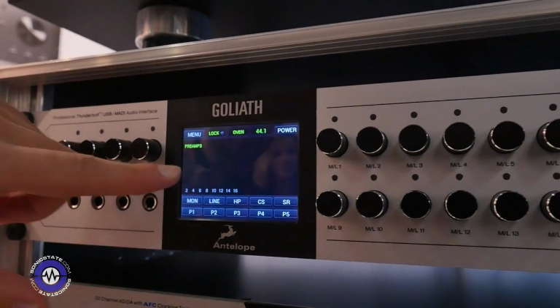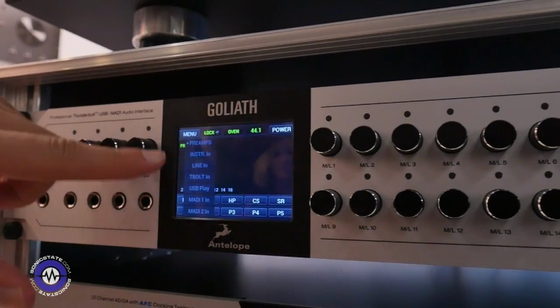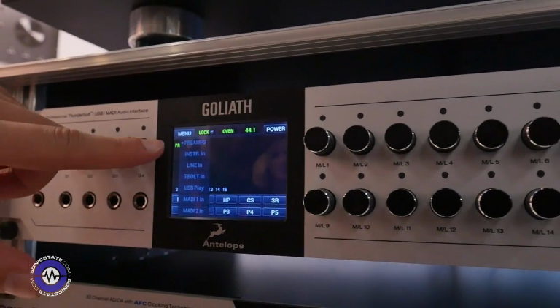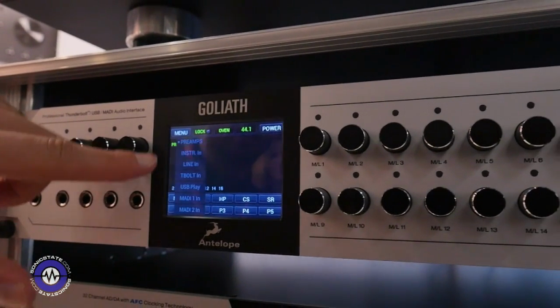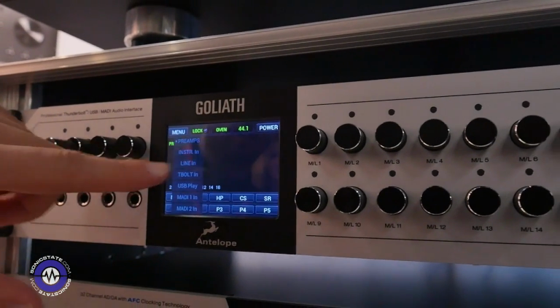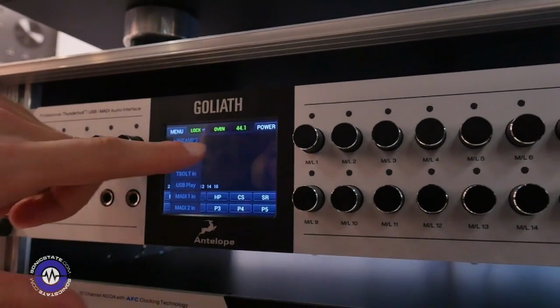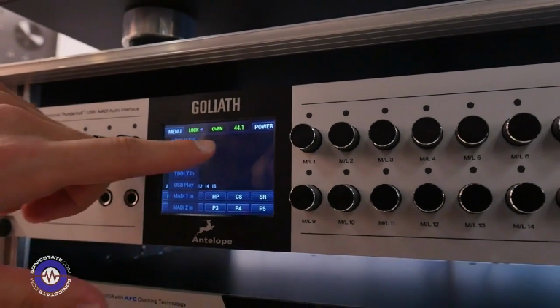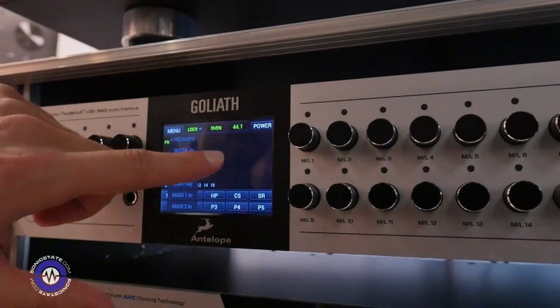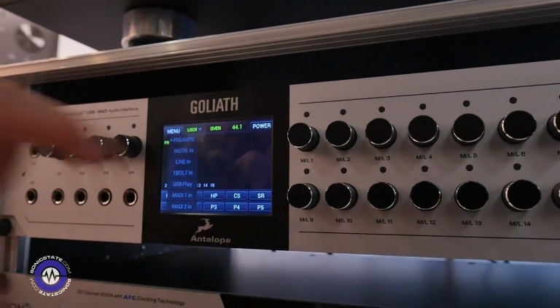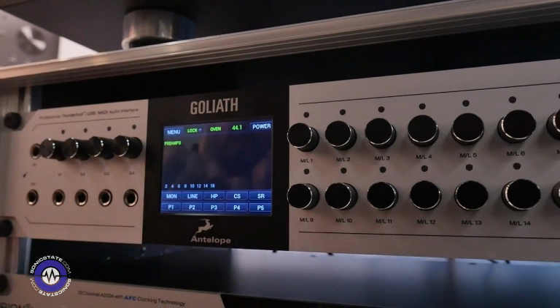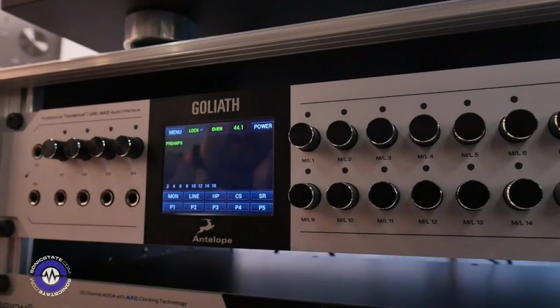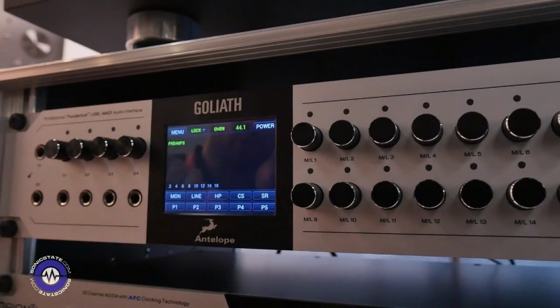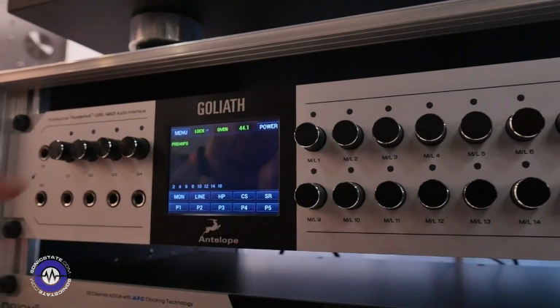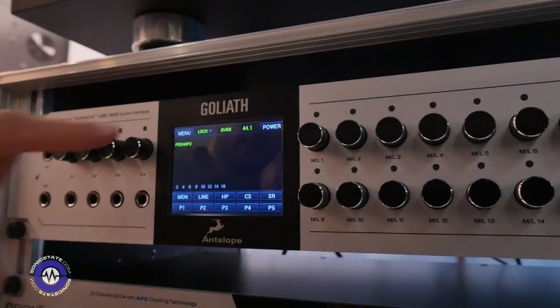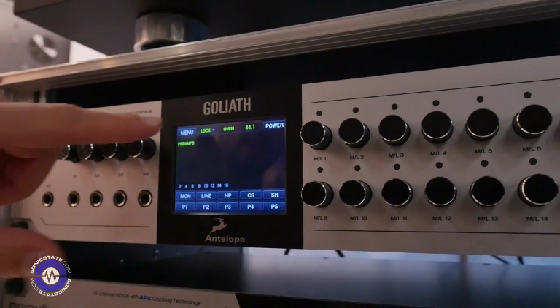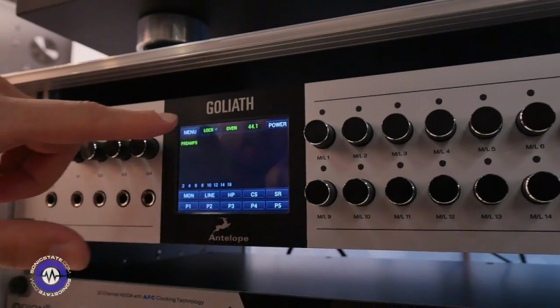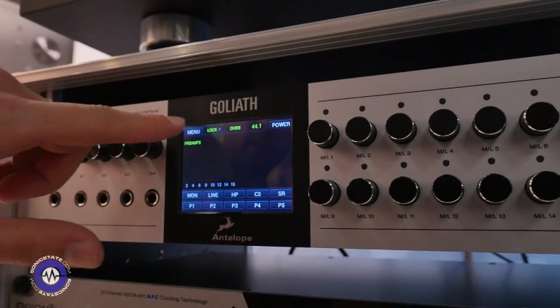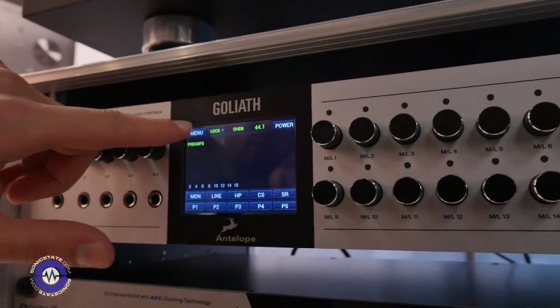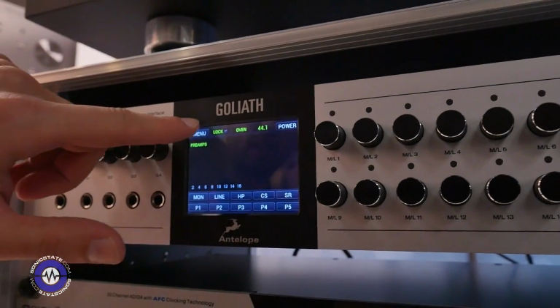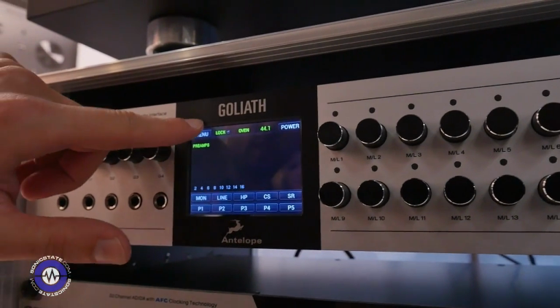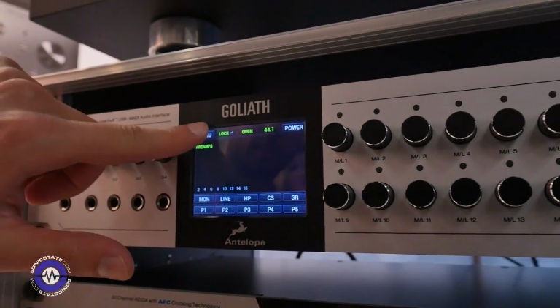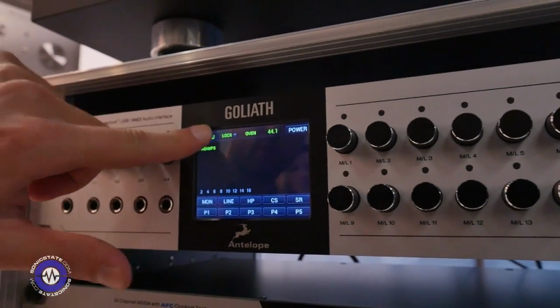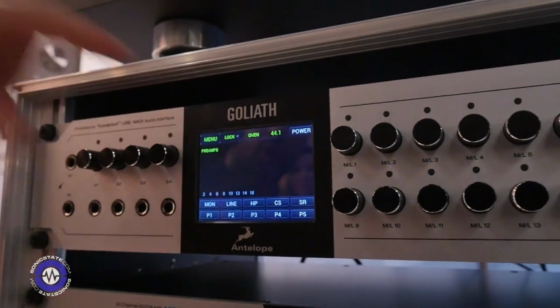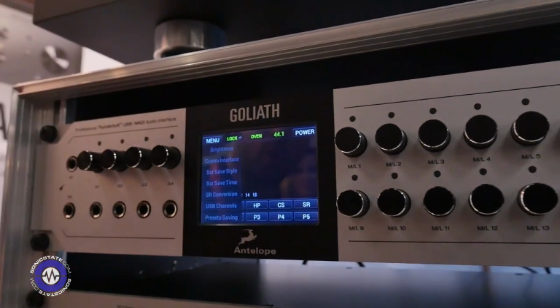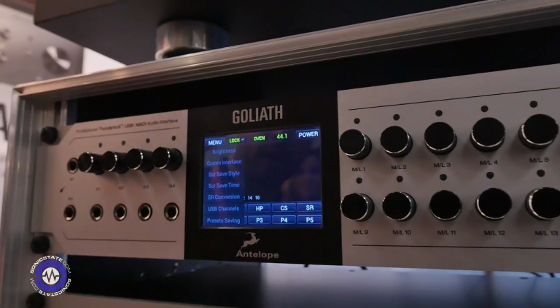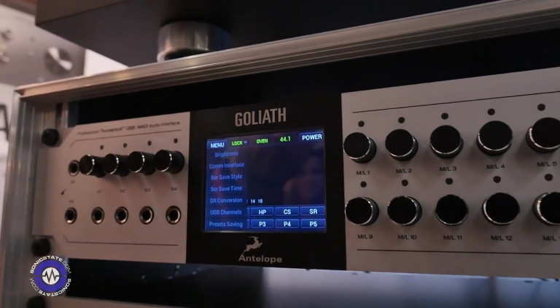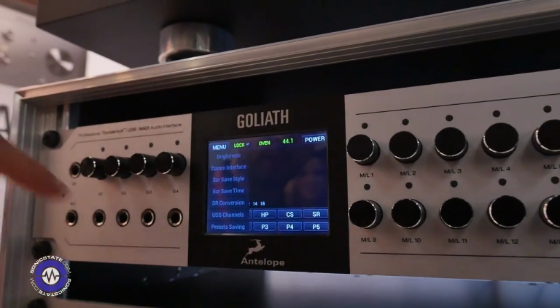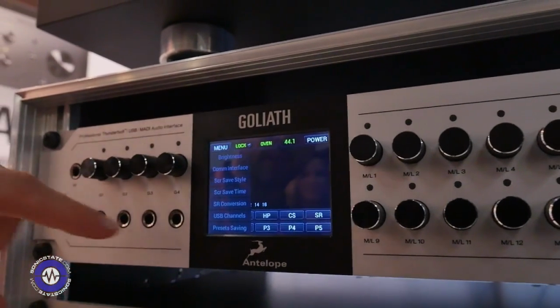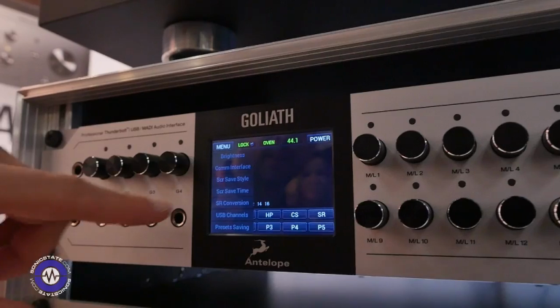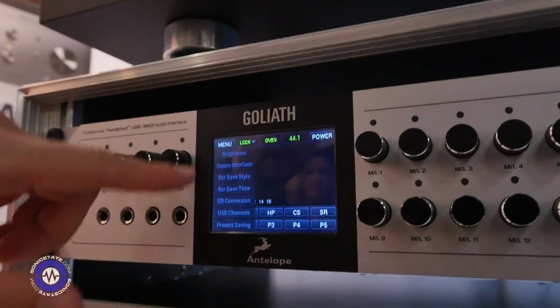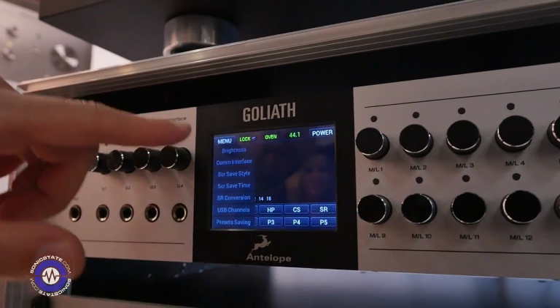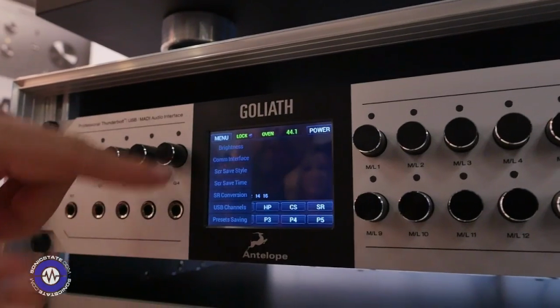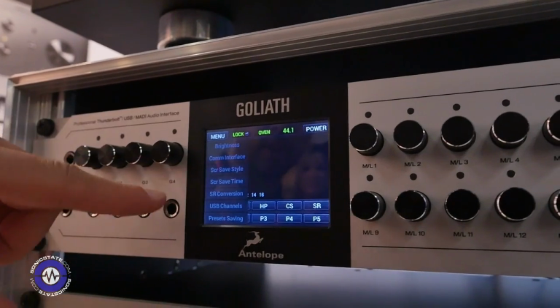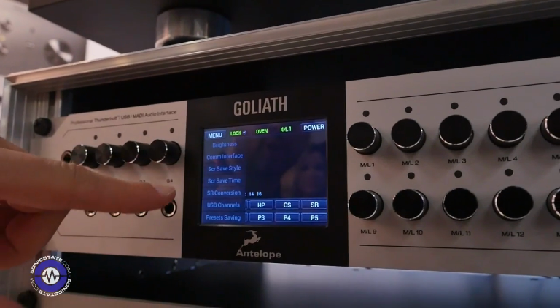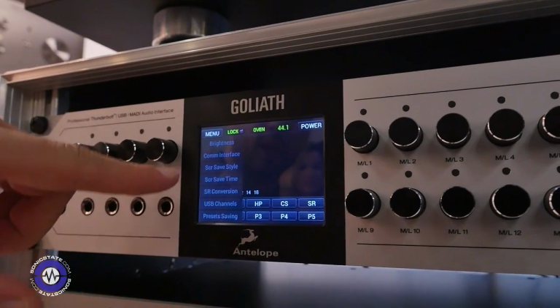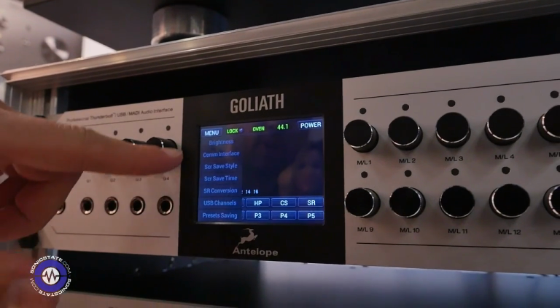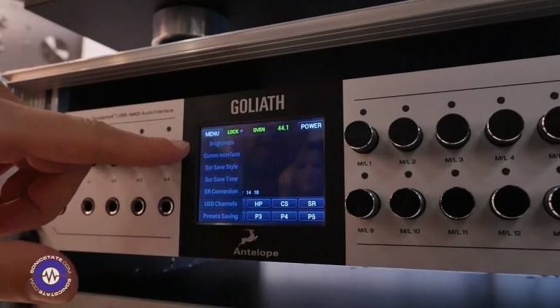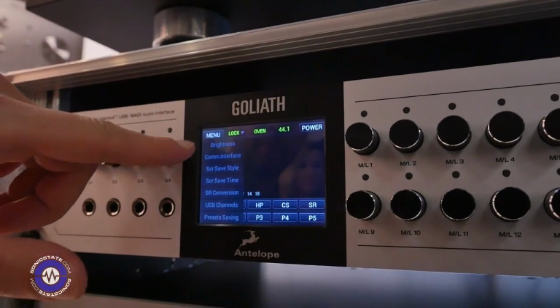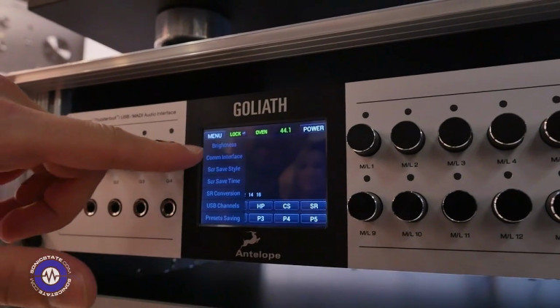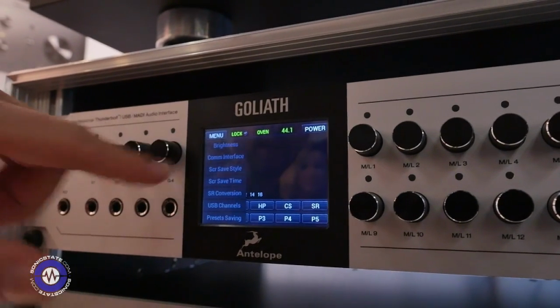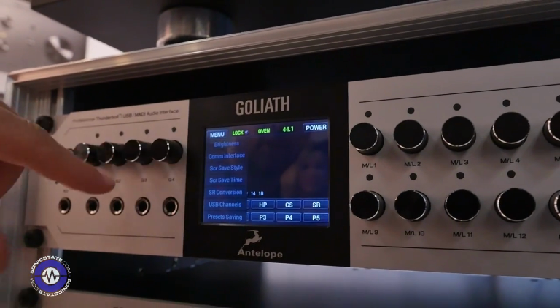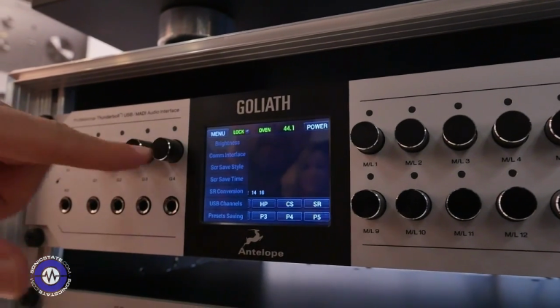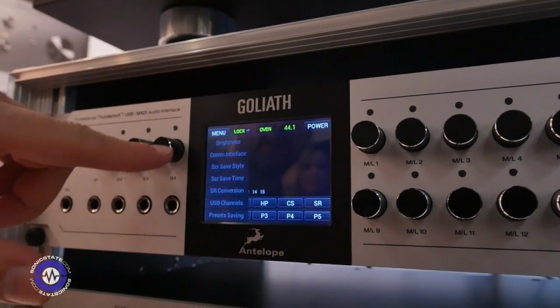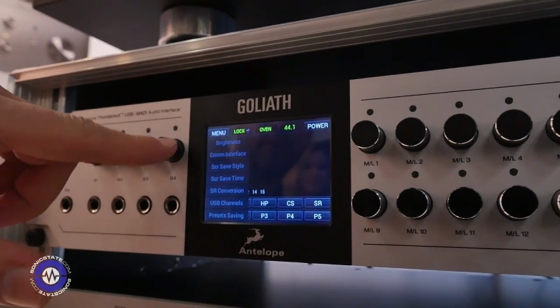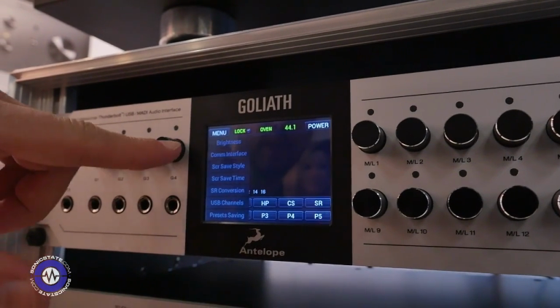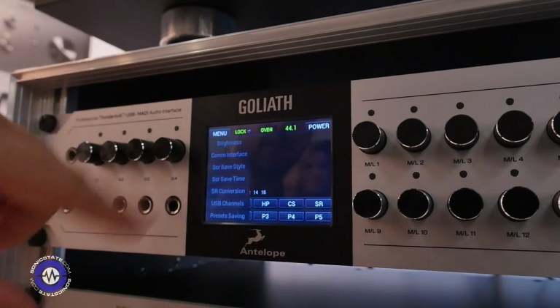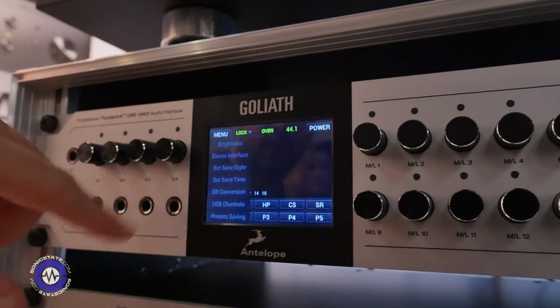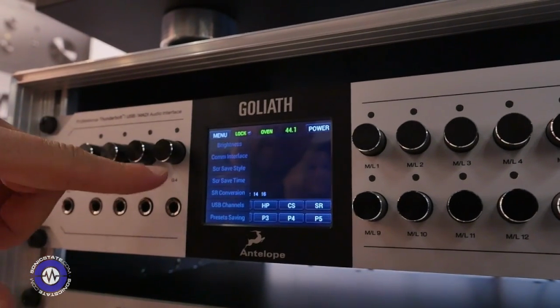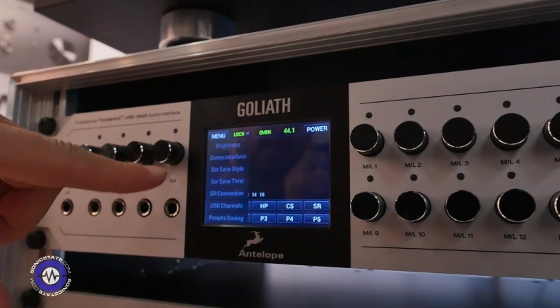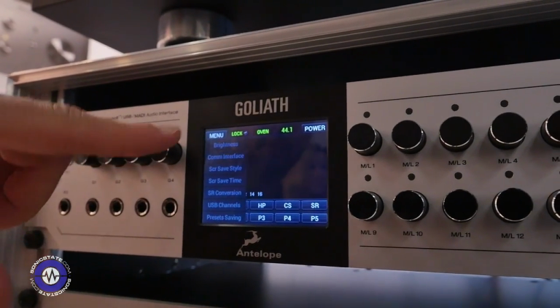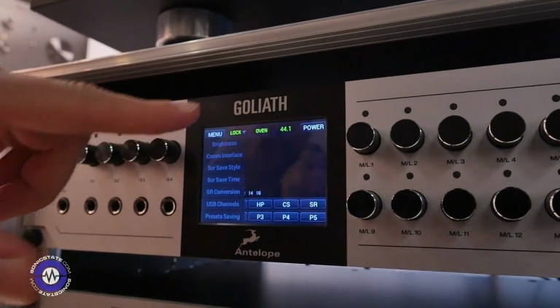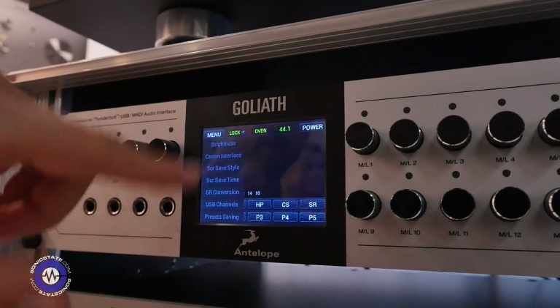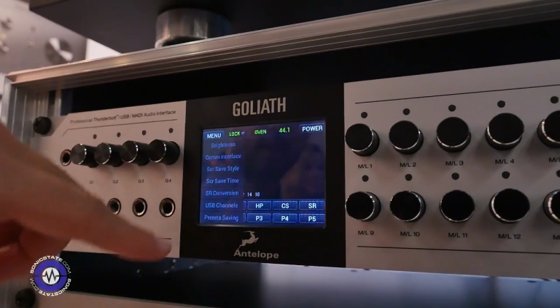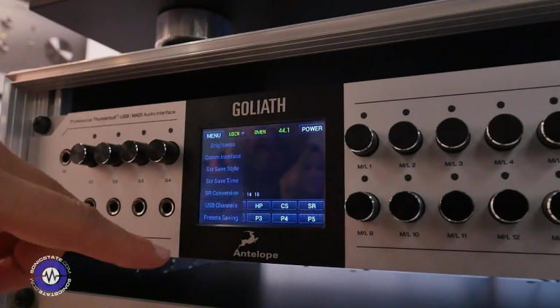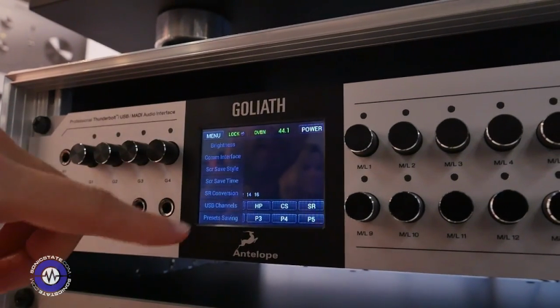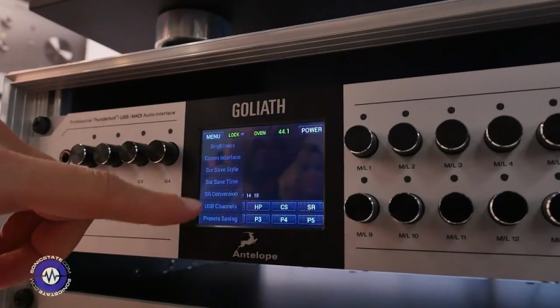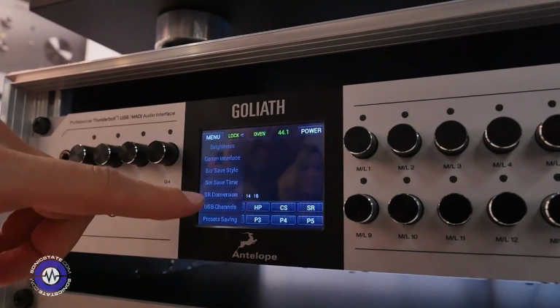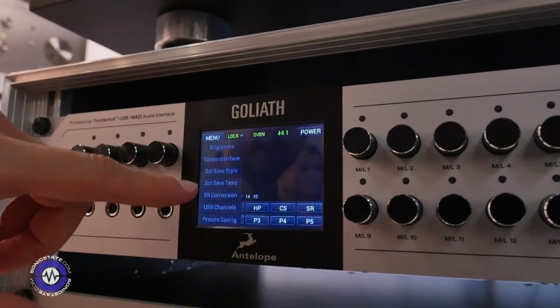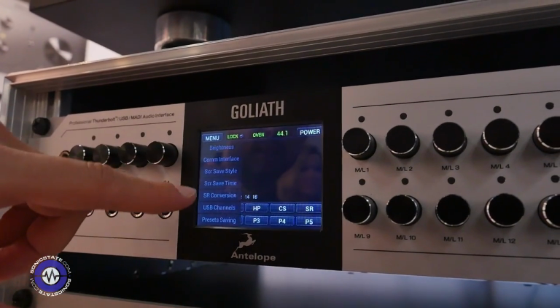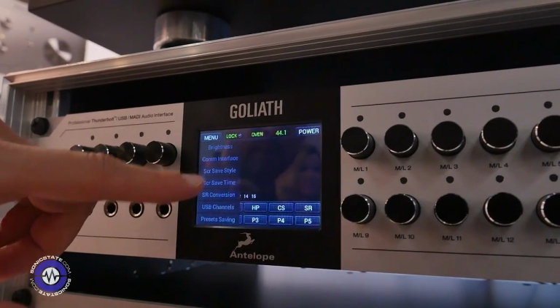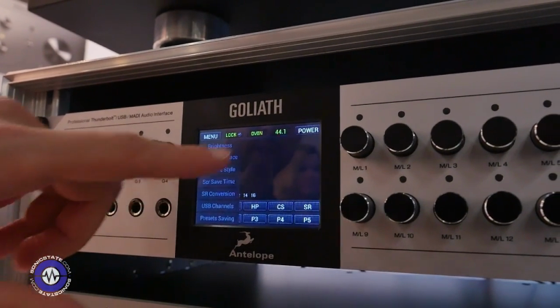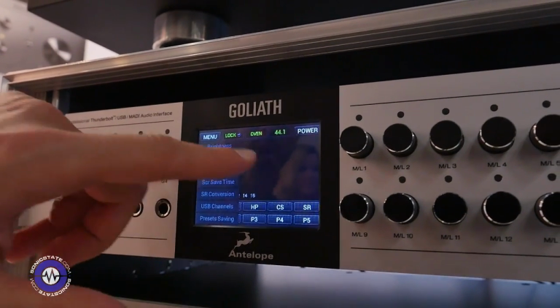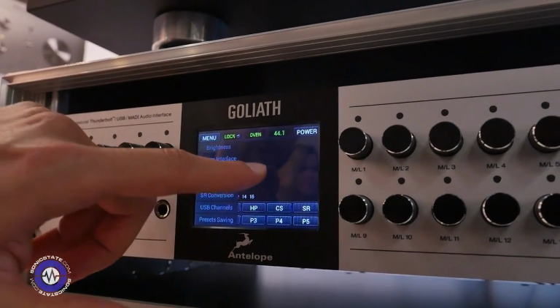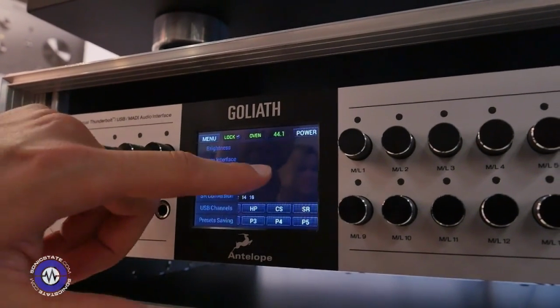Everything for this device is really easy to configure. You have a touch screen here, you can control everything. You can change the communication interface, the screen savers, and the connectivity options.